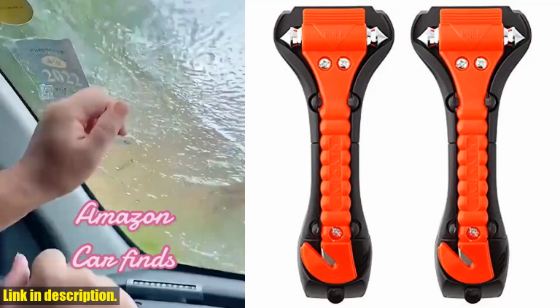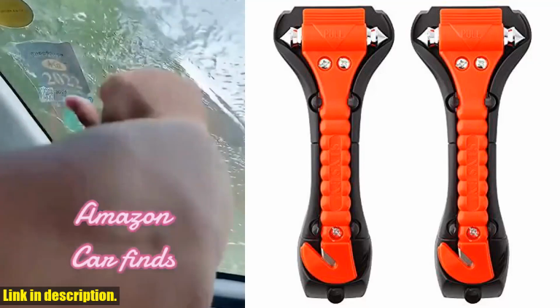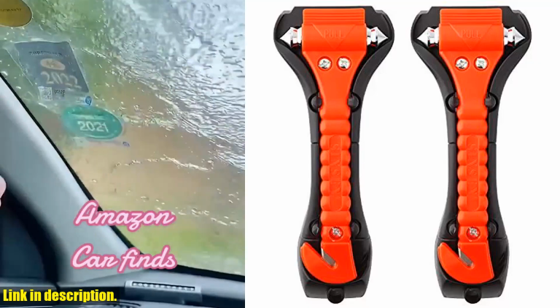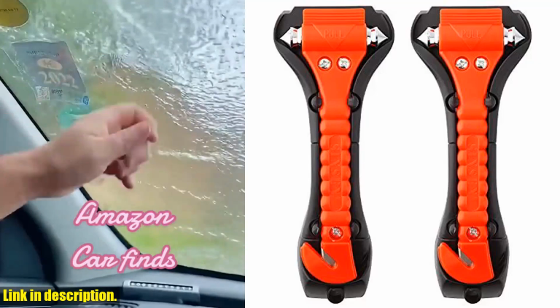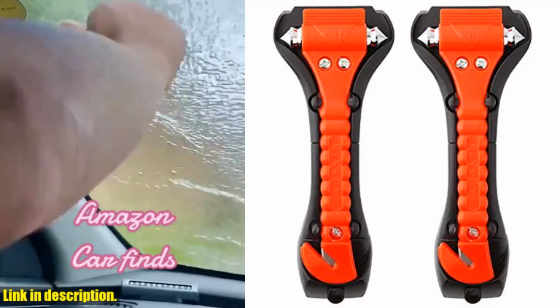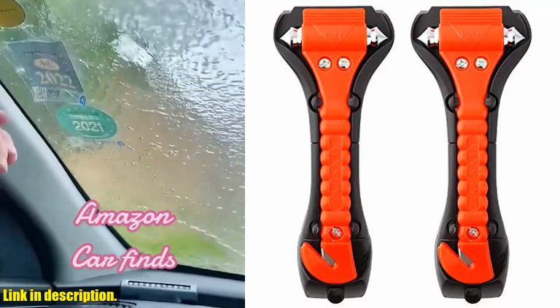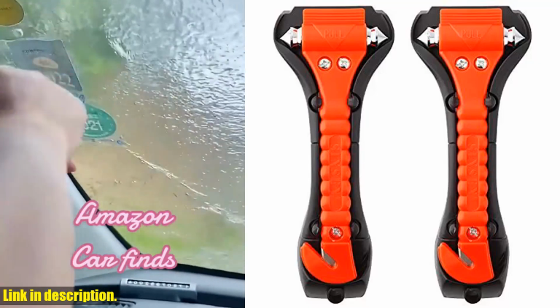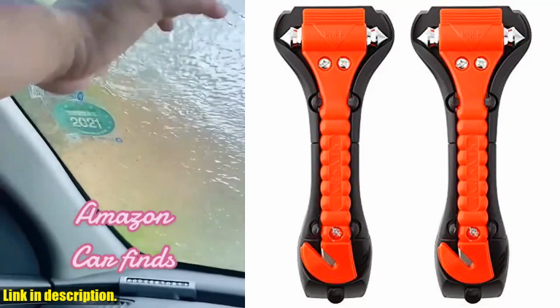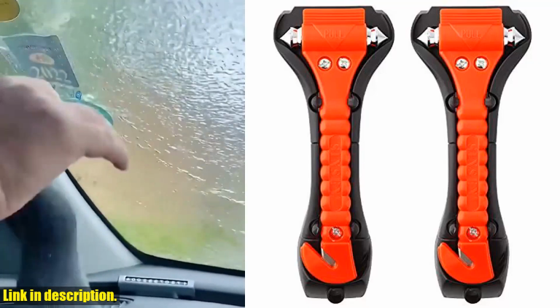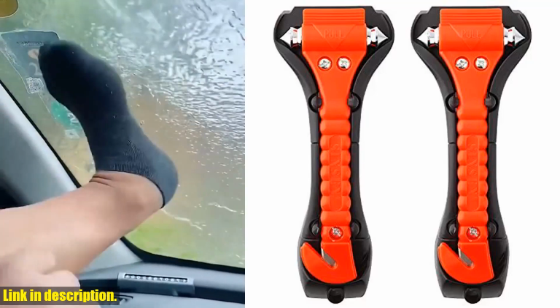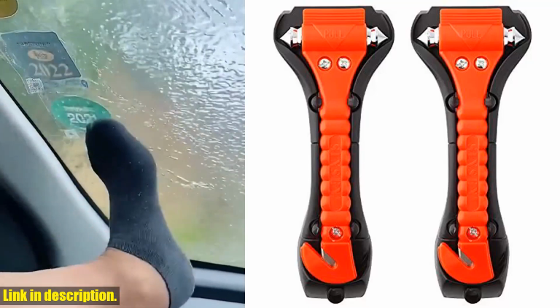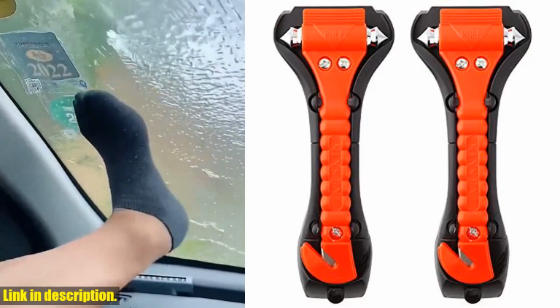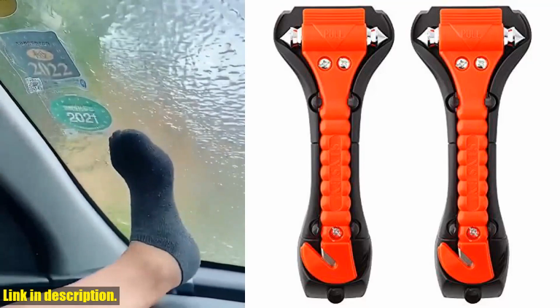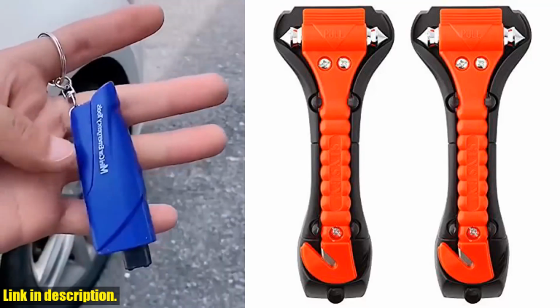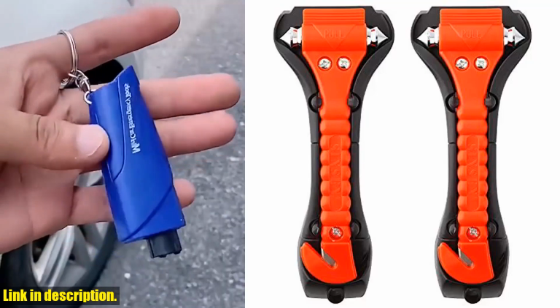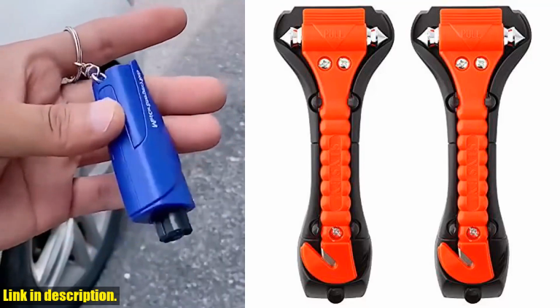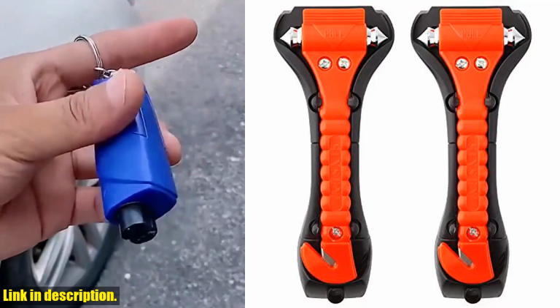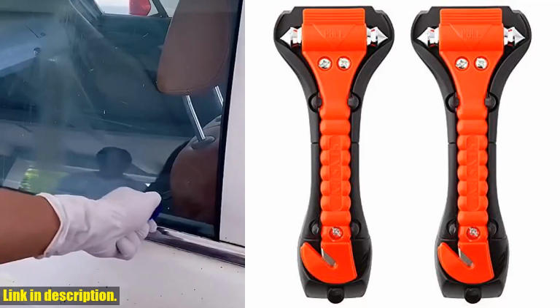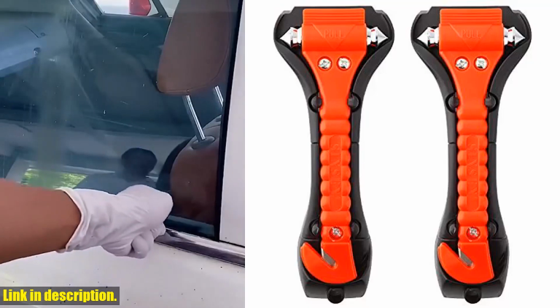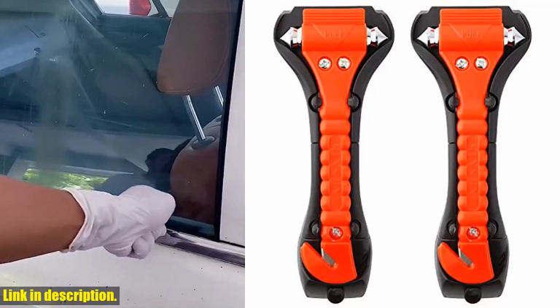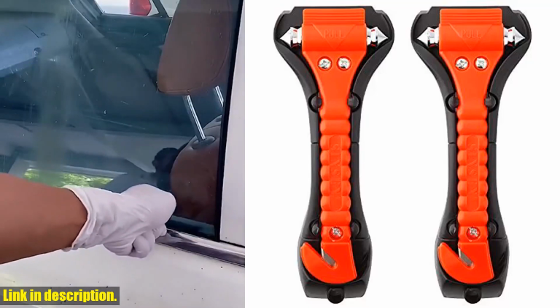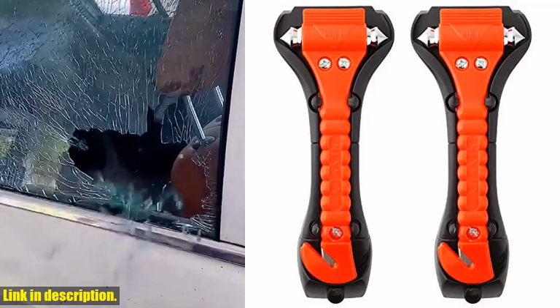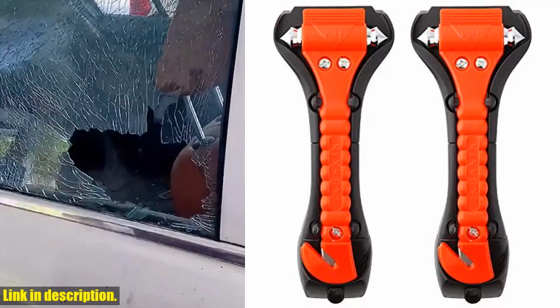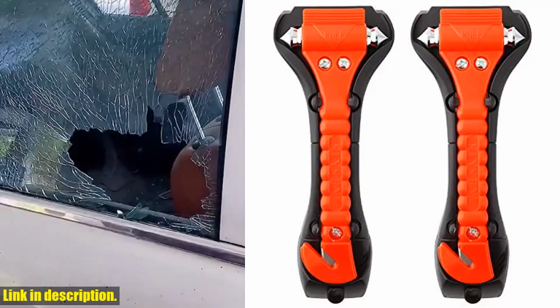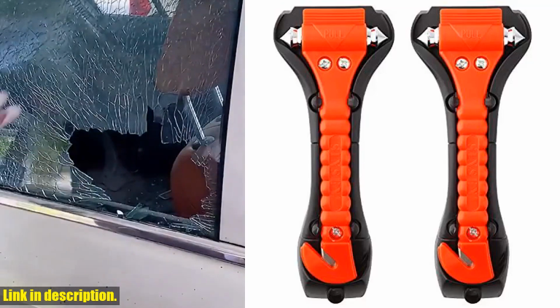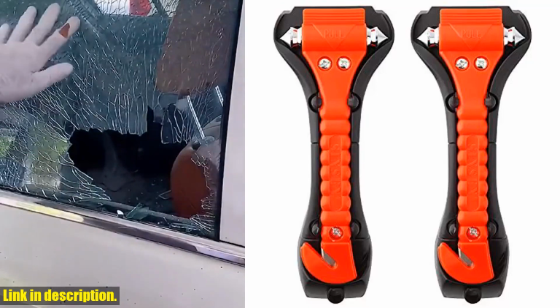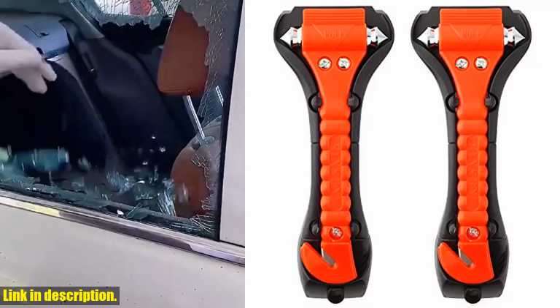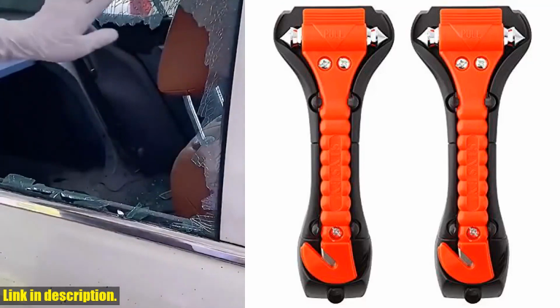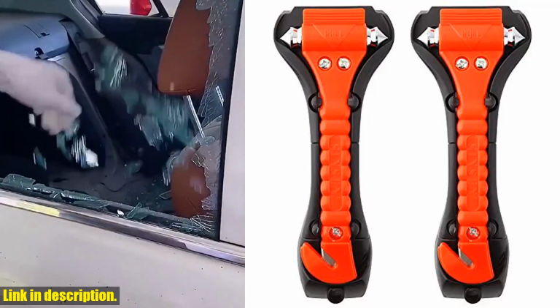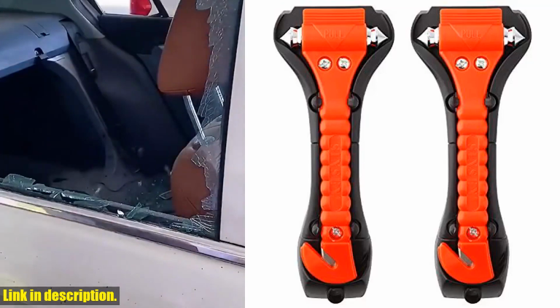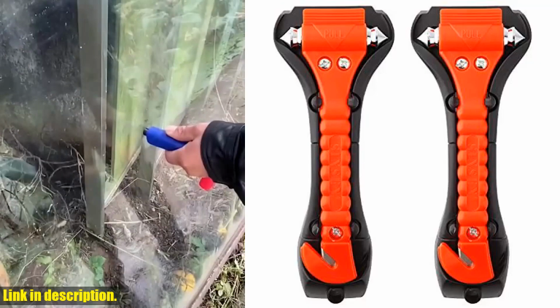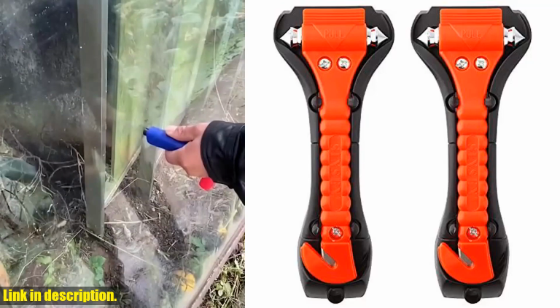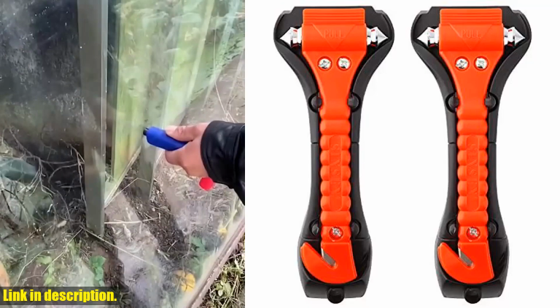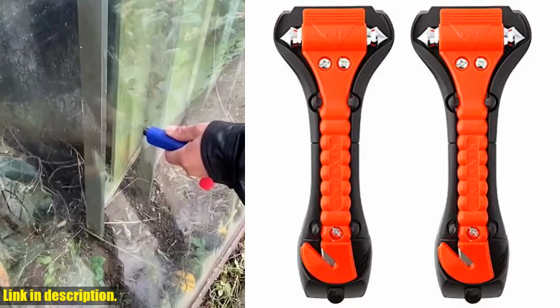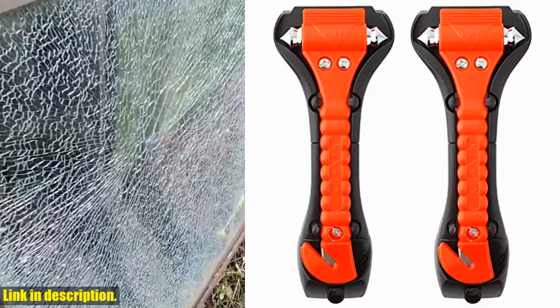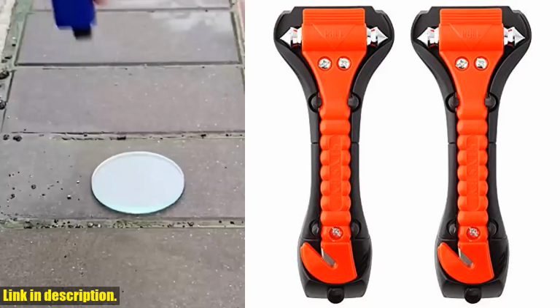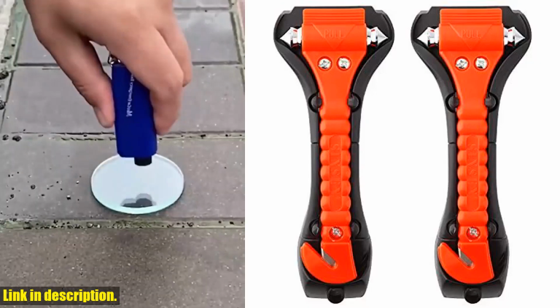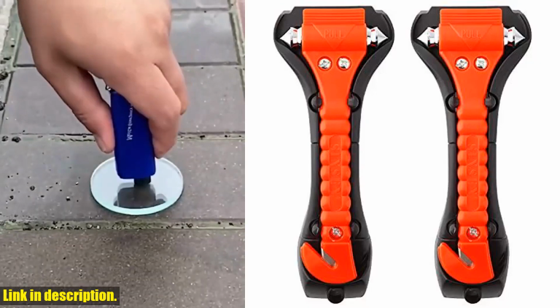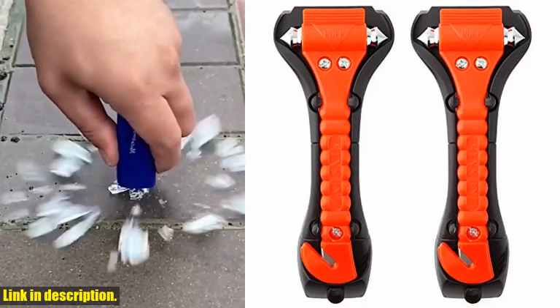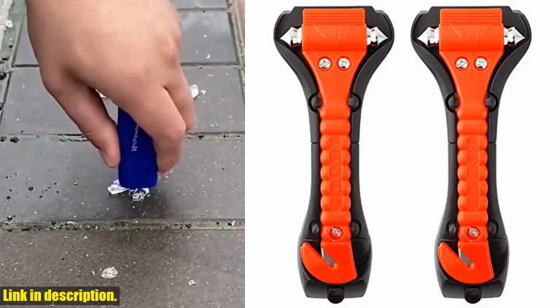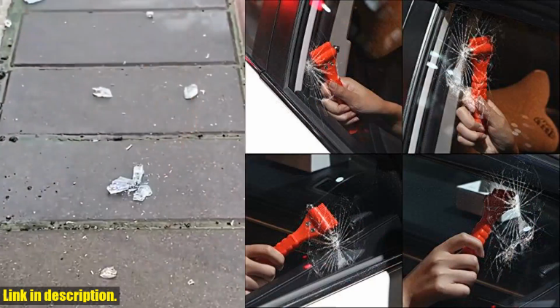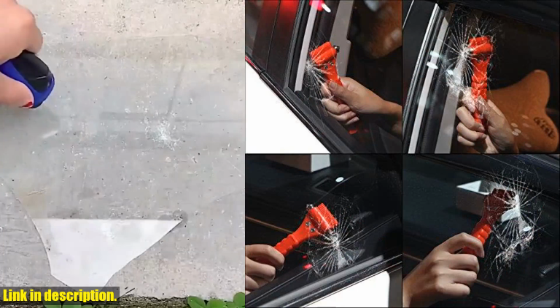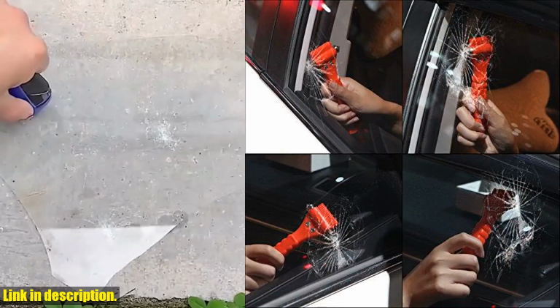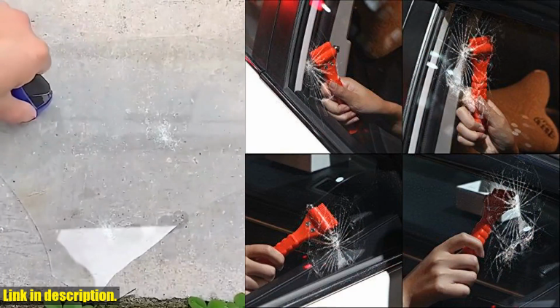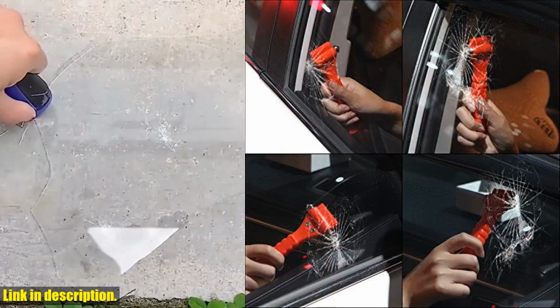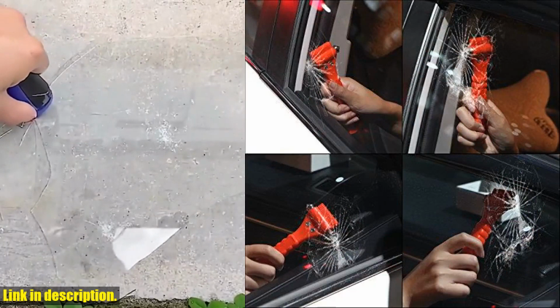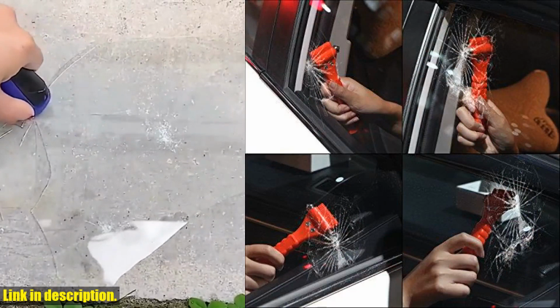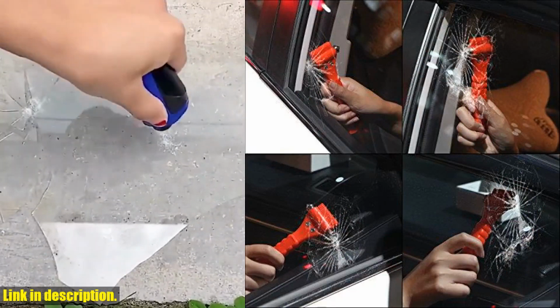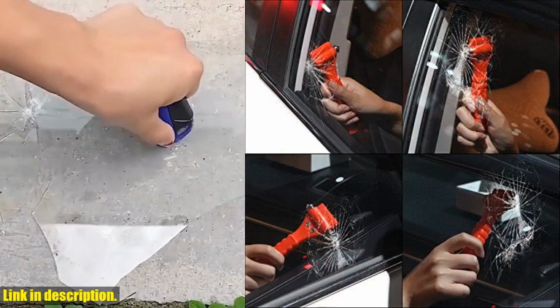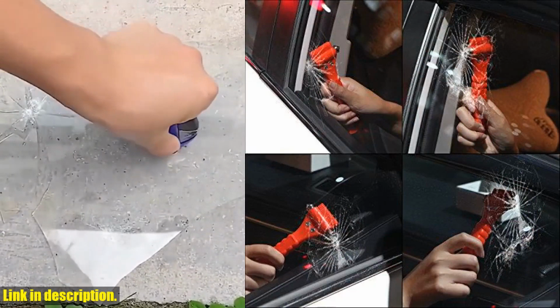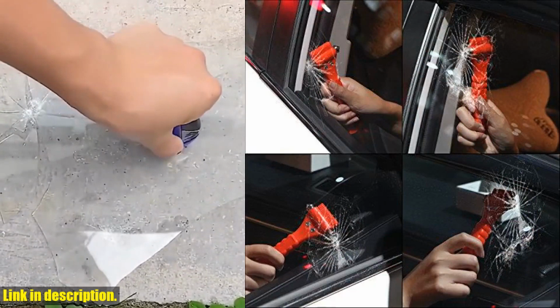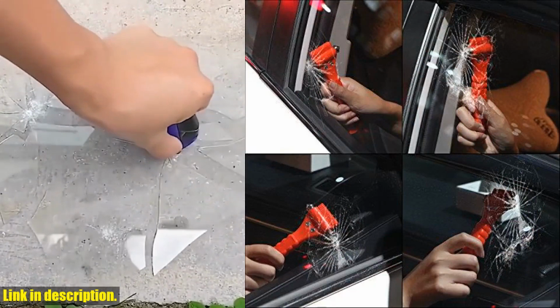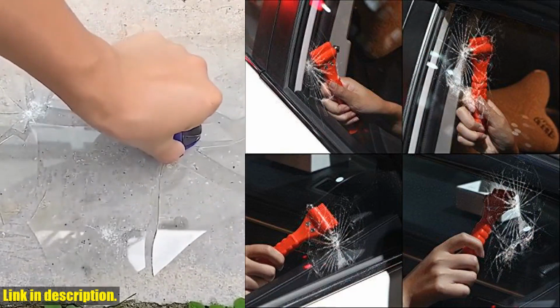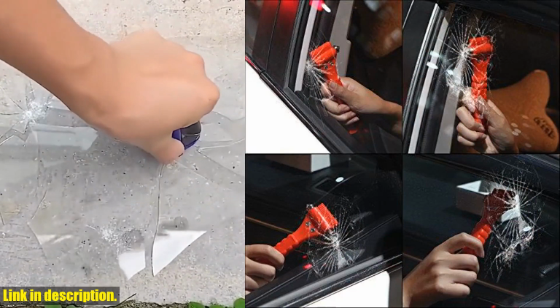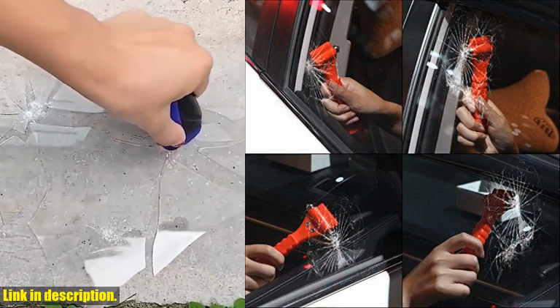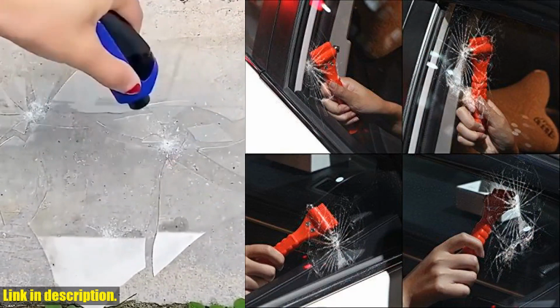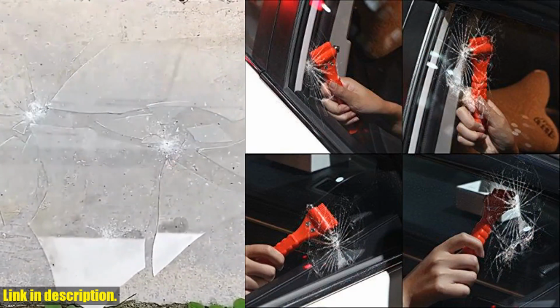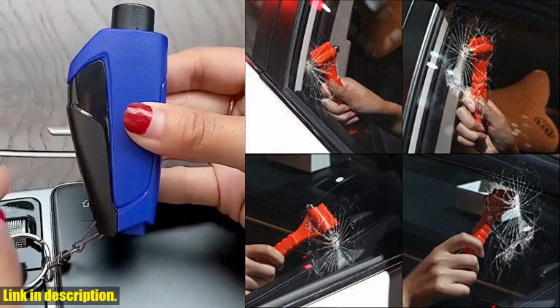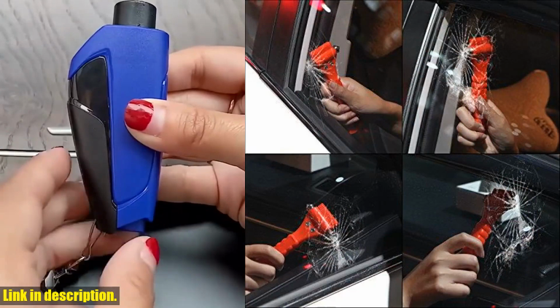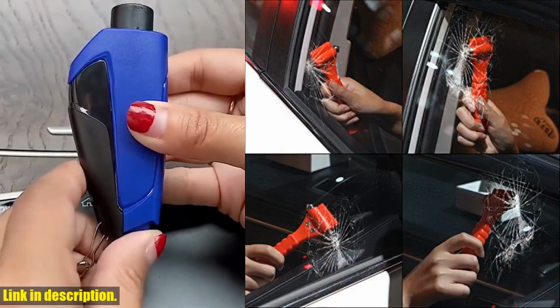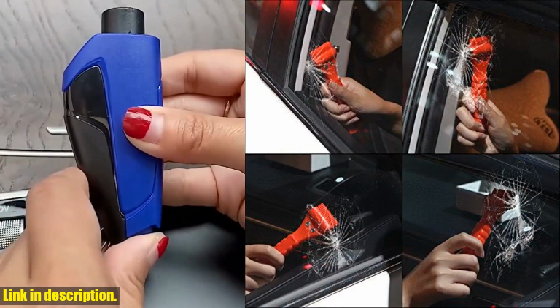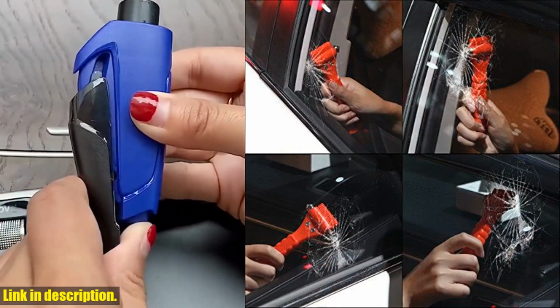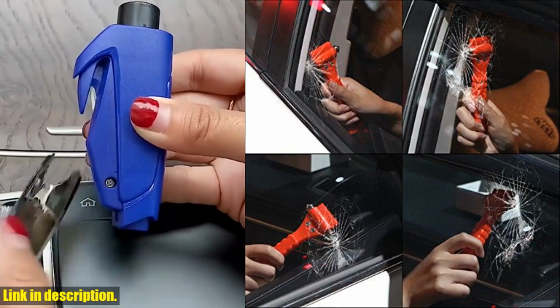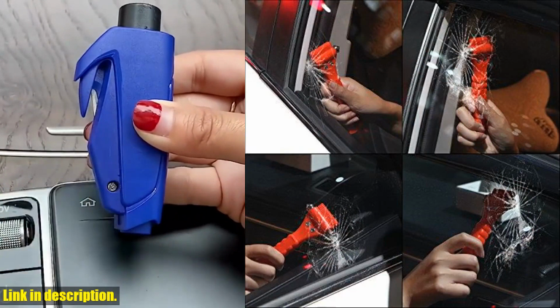Hey there, welcome back to our channel. Today, I want to introduce you to a must-have addition to your vehicle safety kit, the Car Safety Hammer Set.